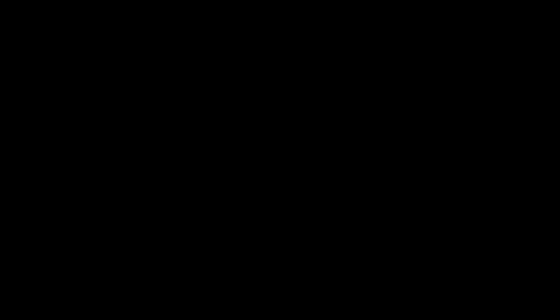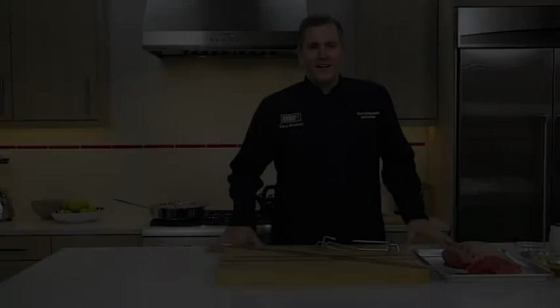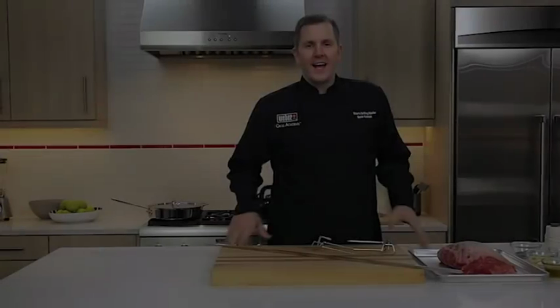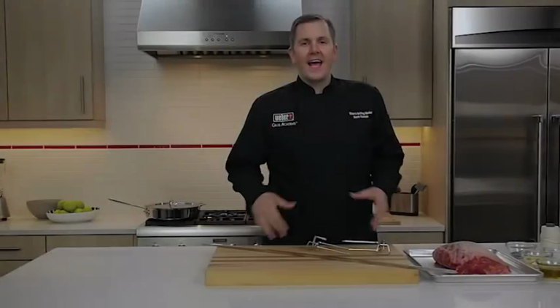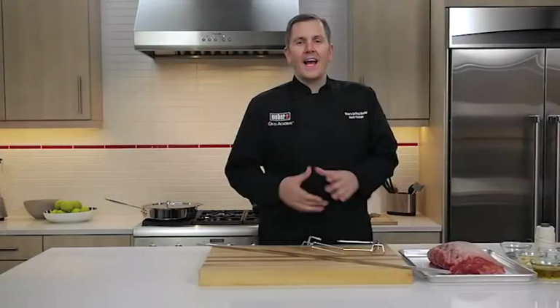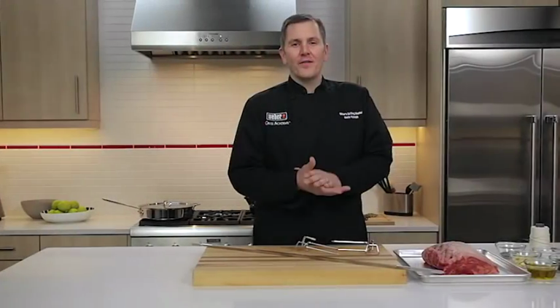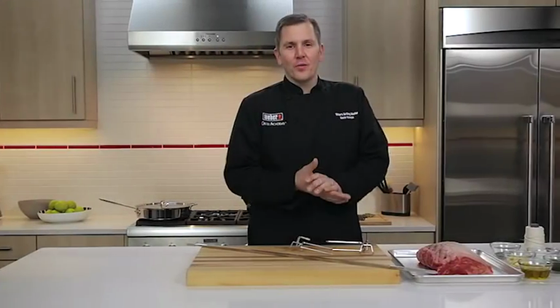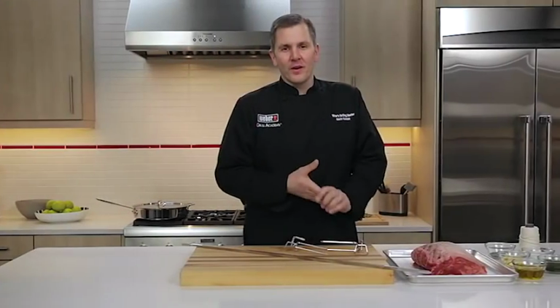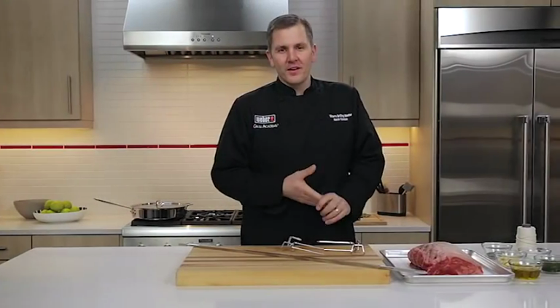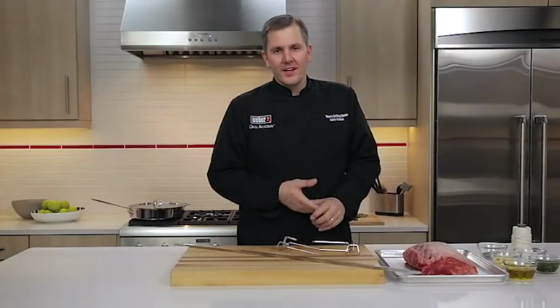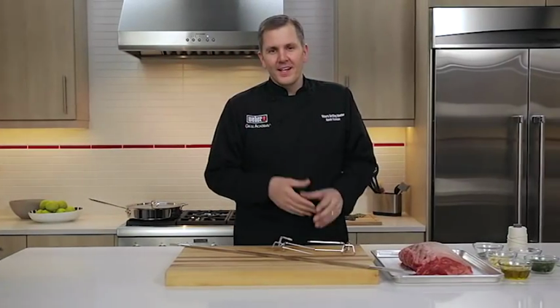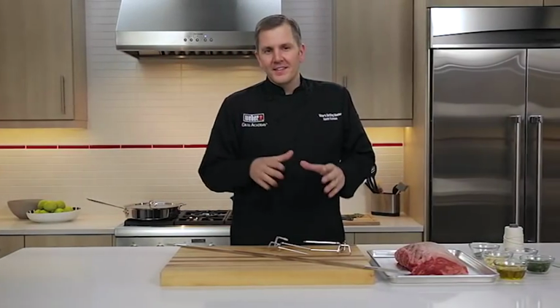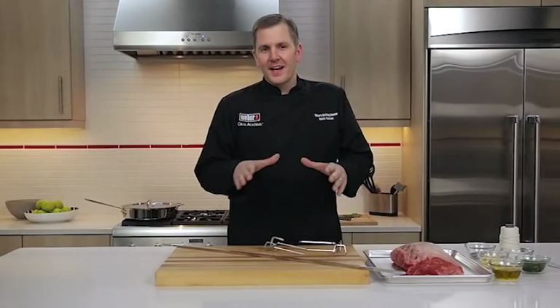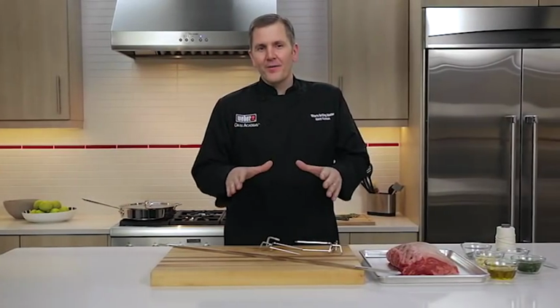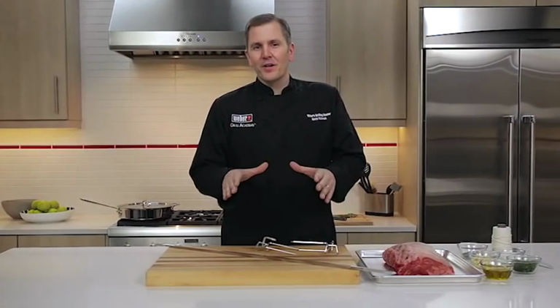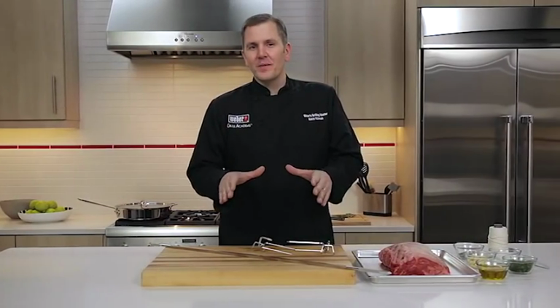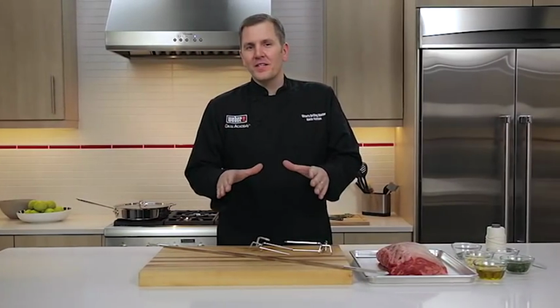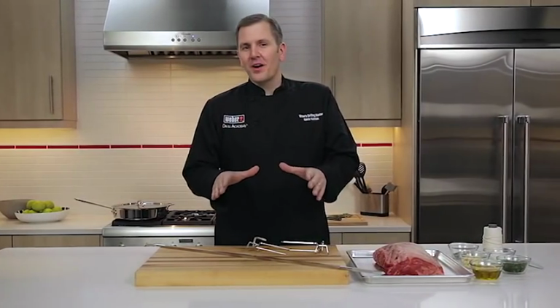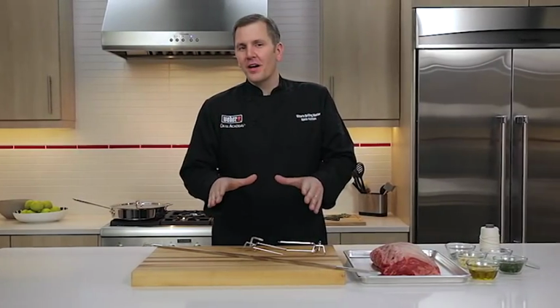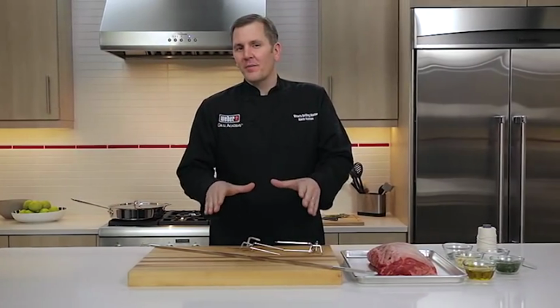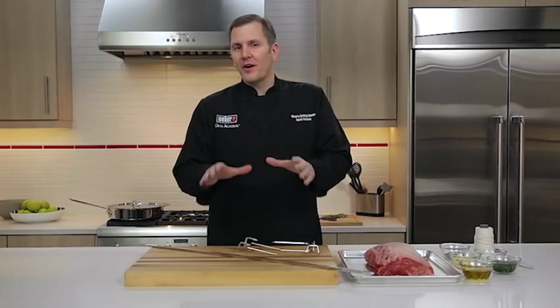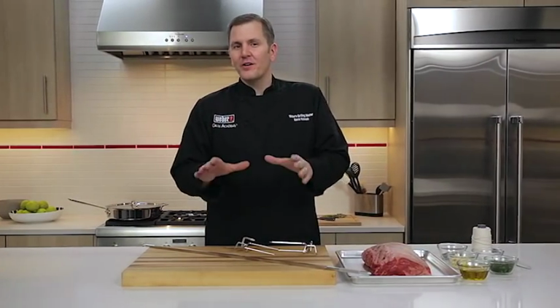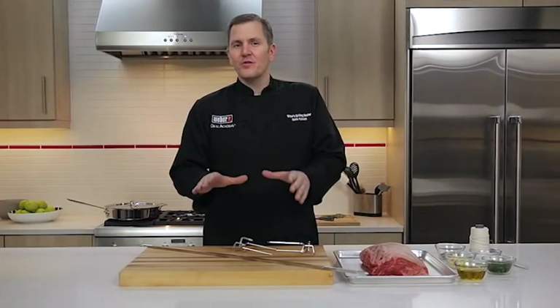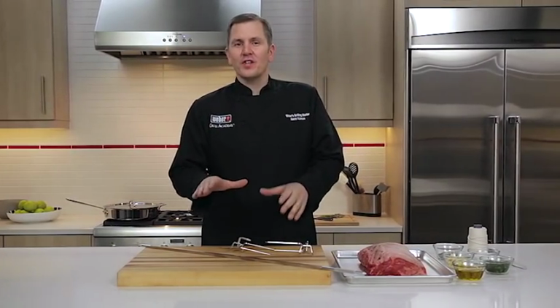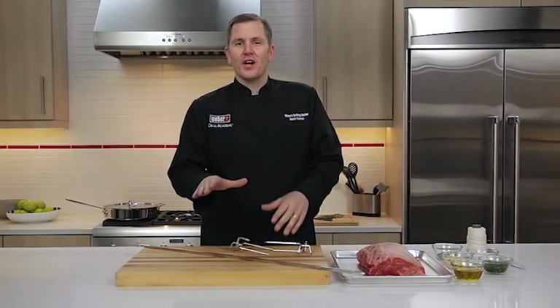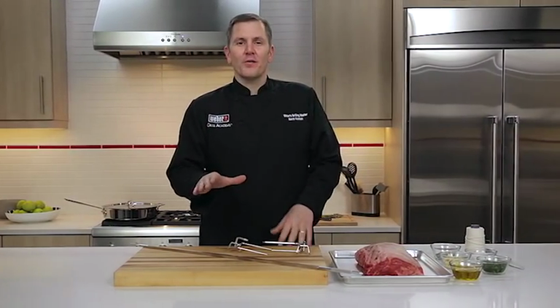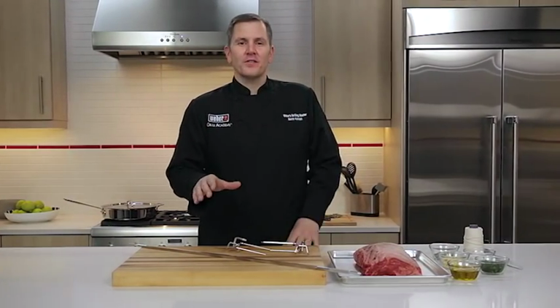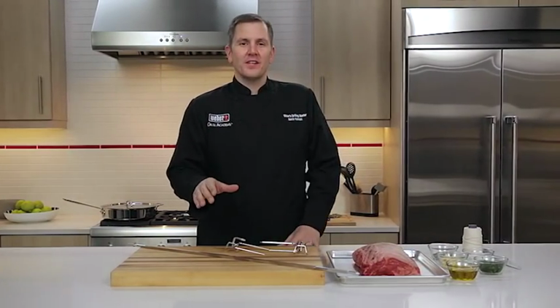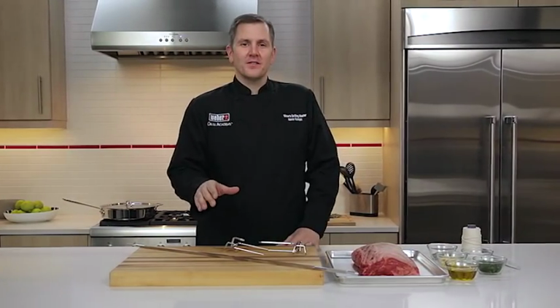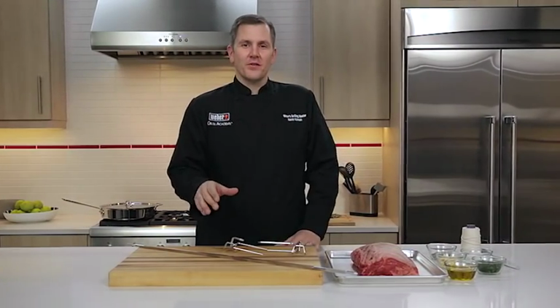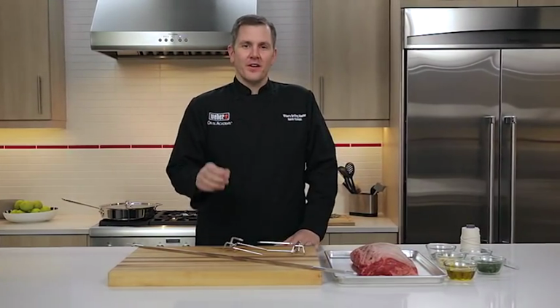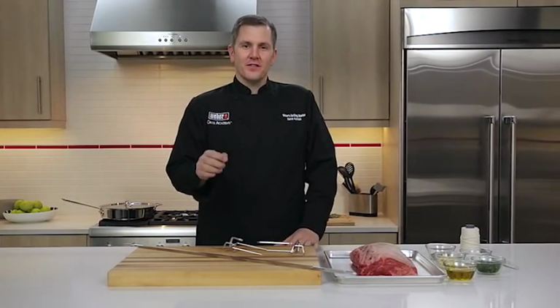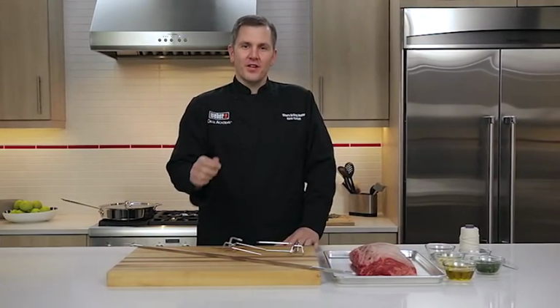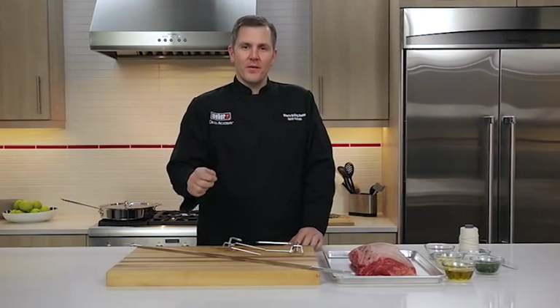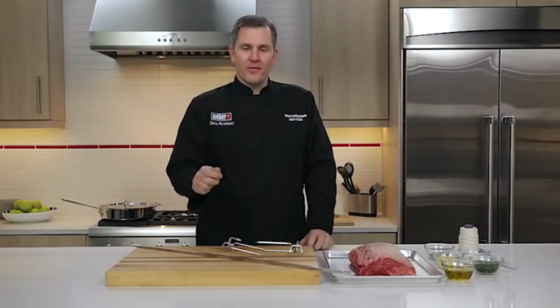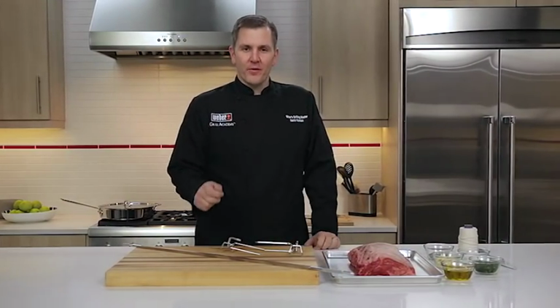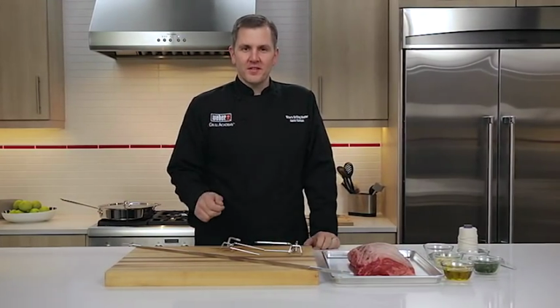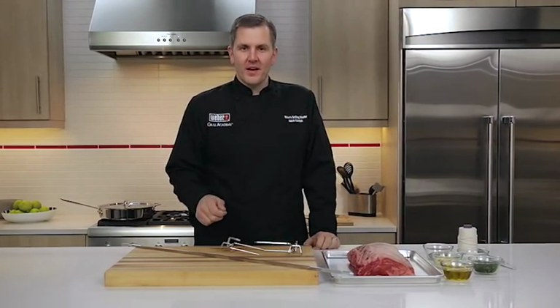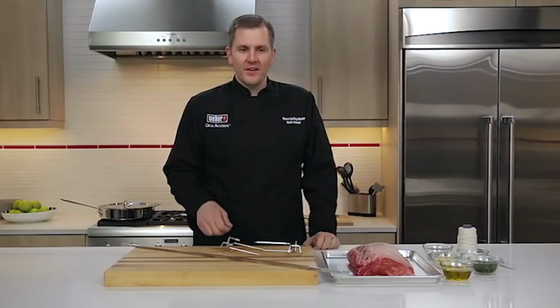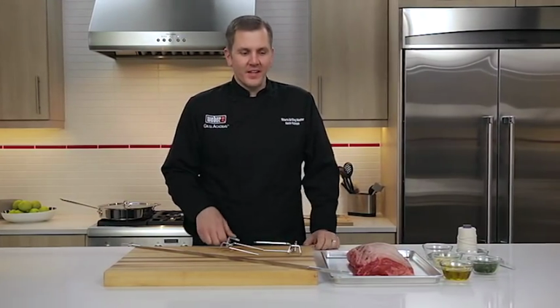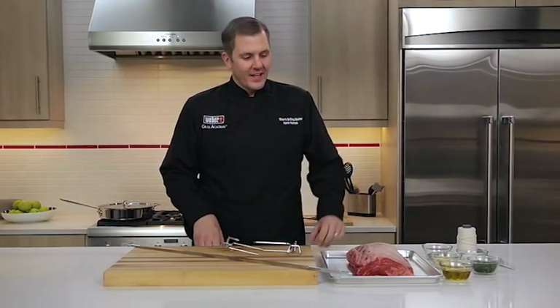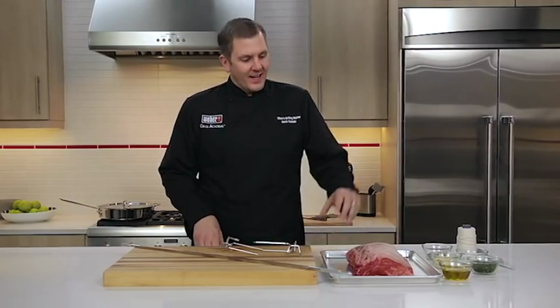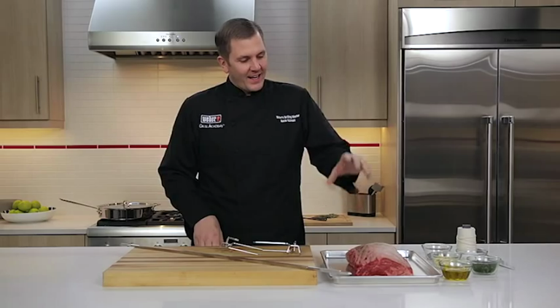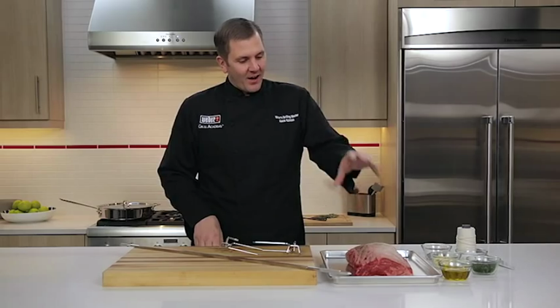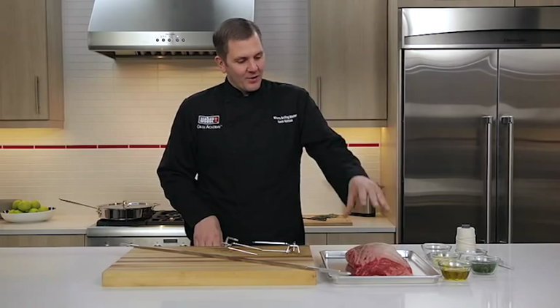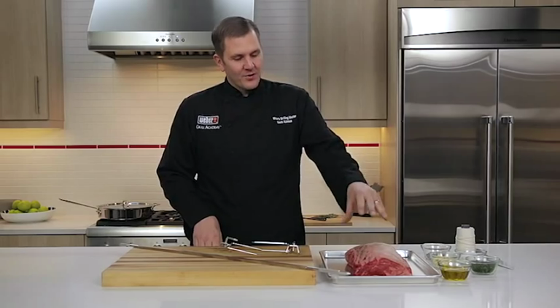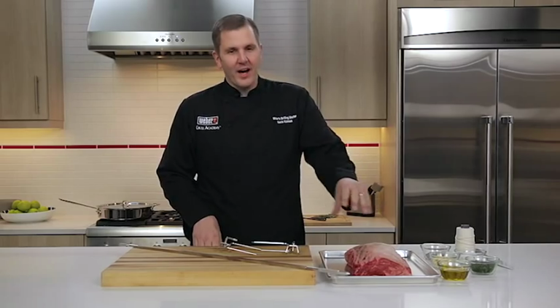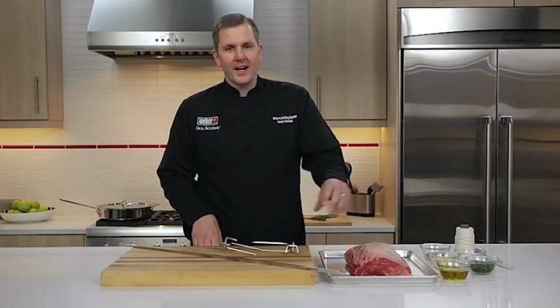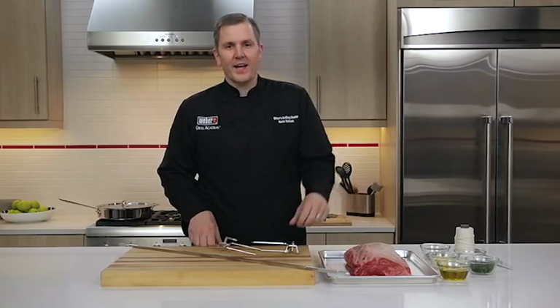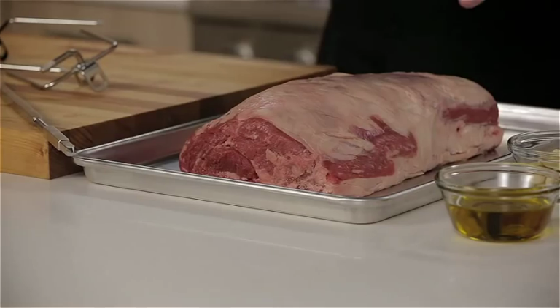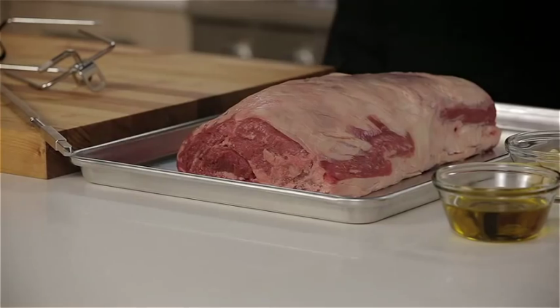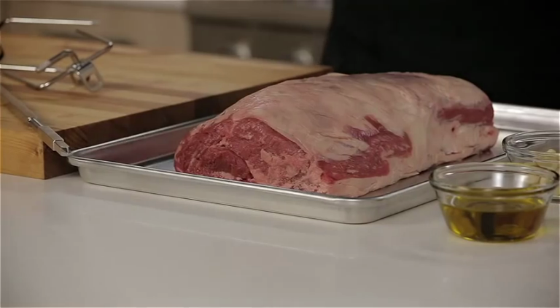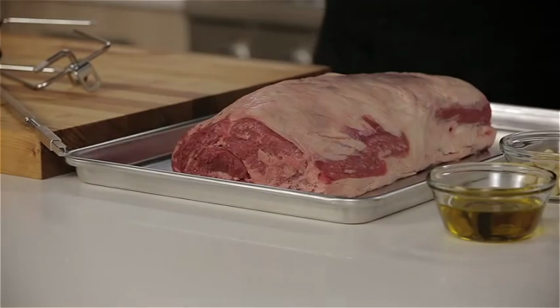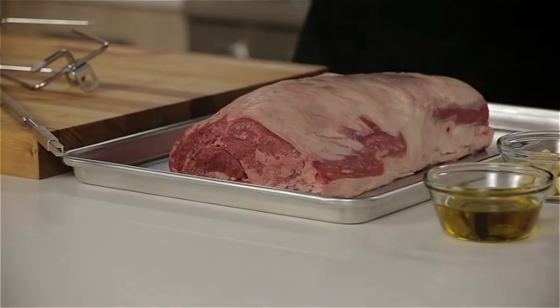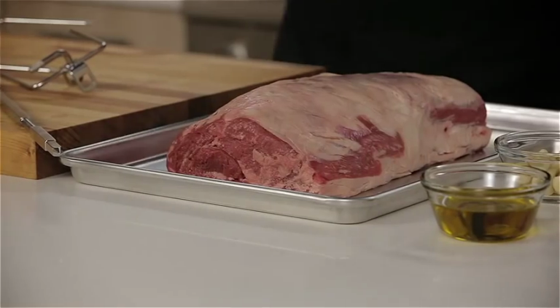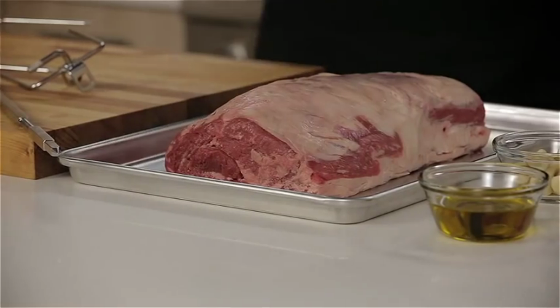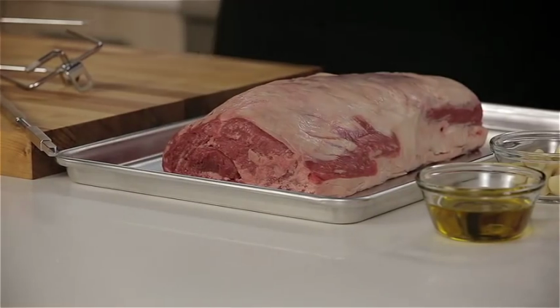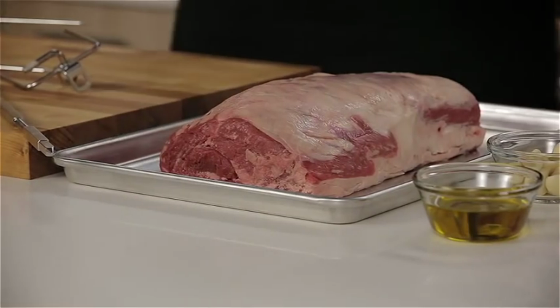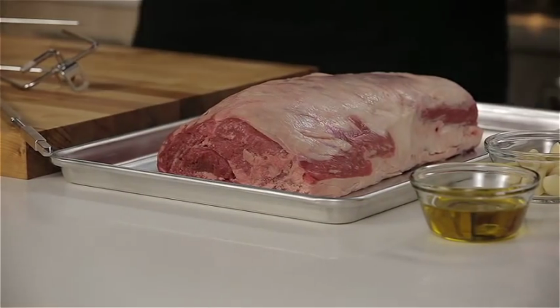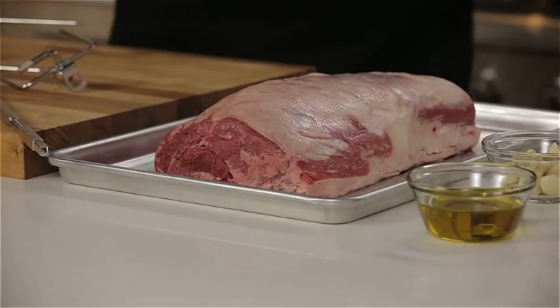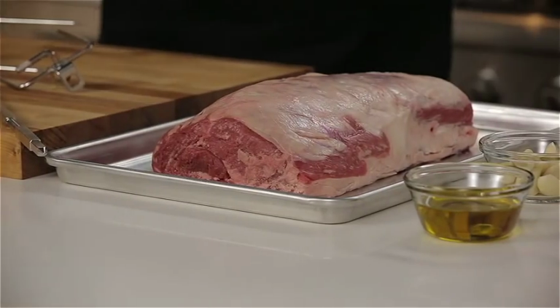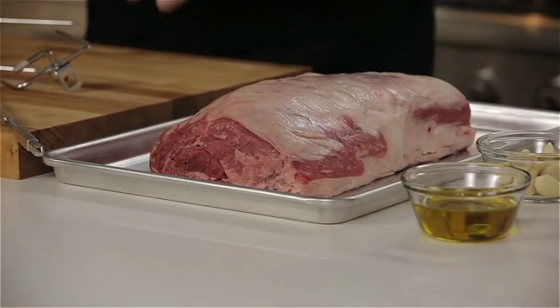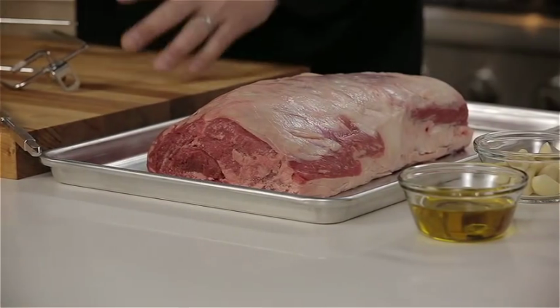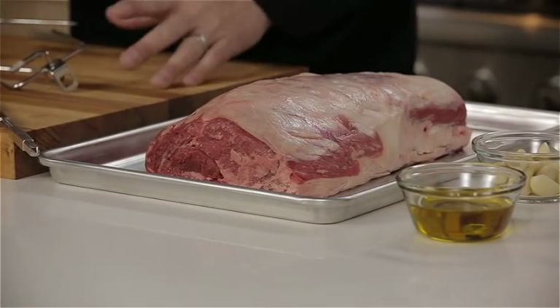Hey everyone. Today we're going to be talking about using our rotisserie in our Summit 470 and also how to get more flavor out of a prime rib.